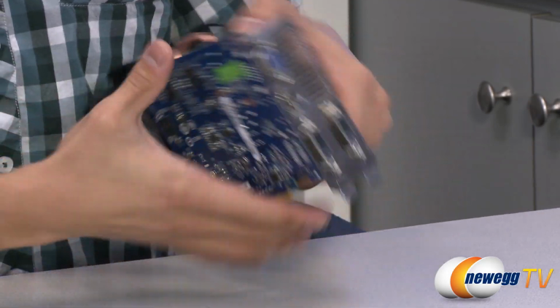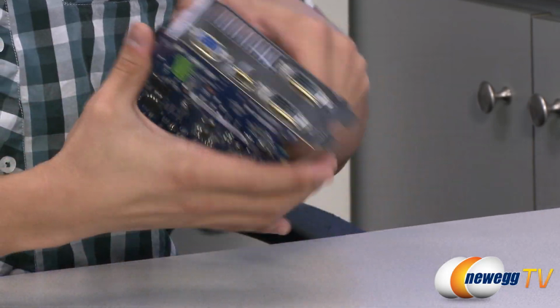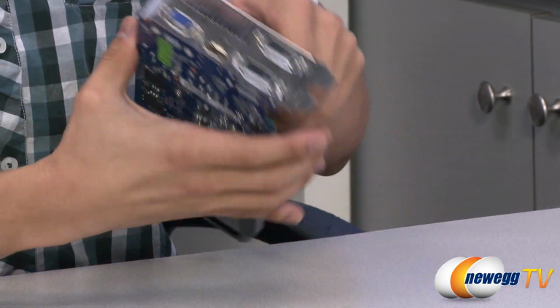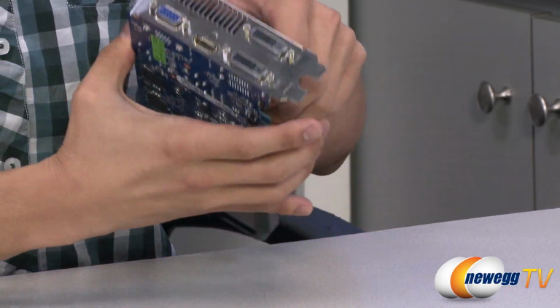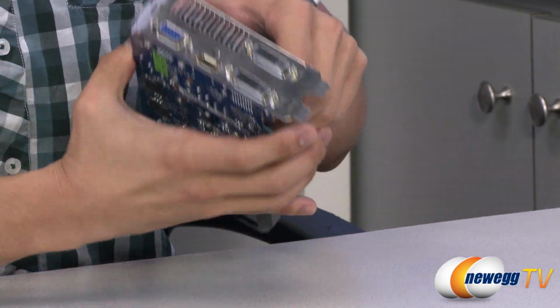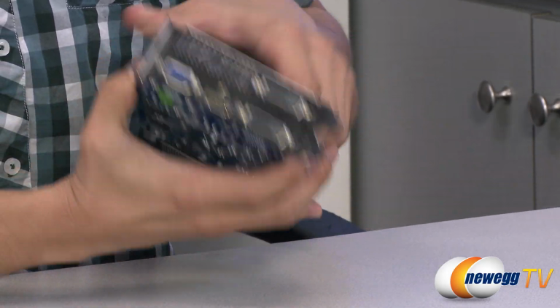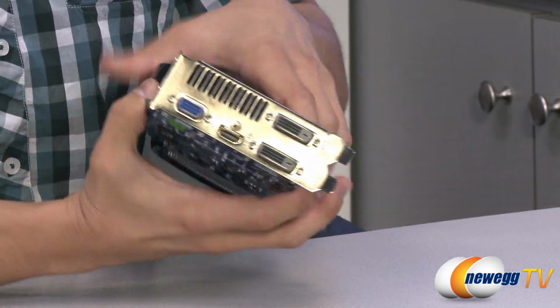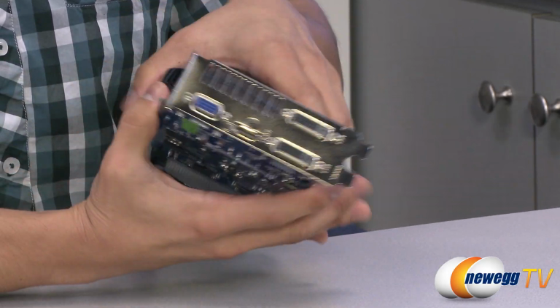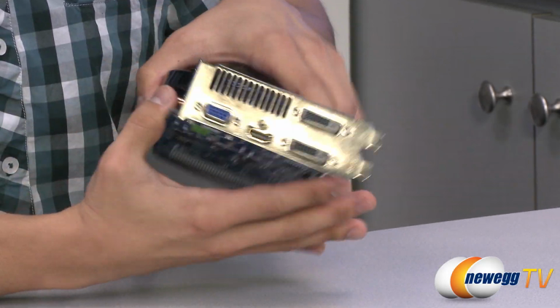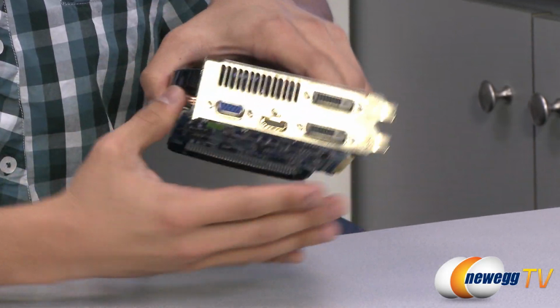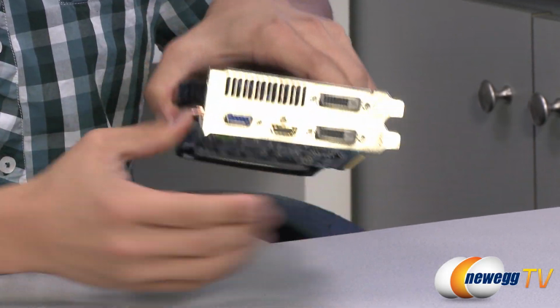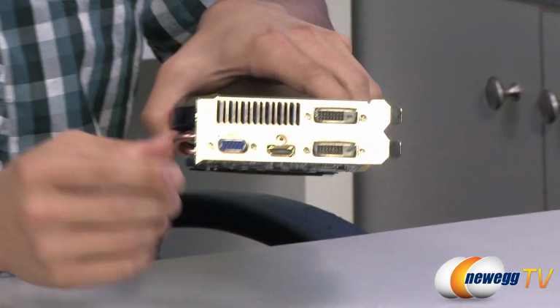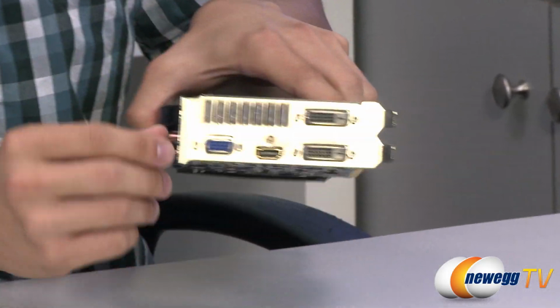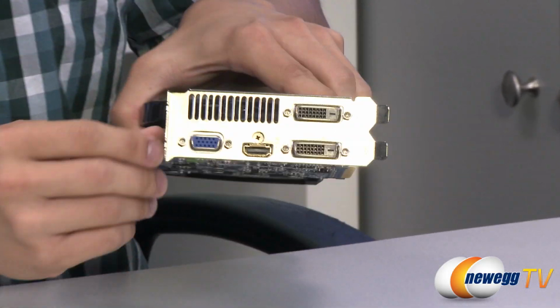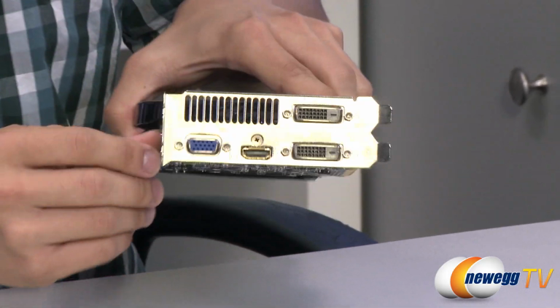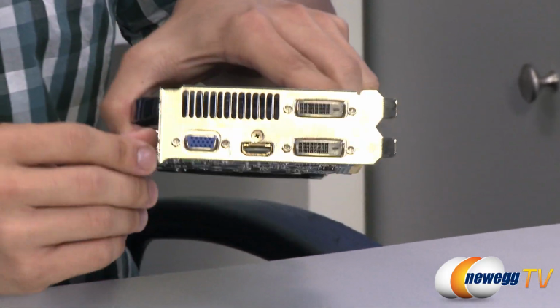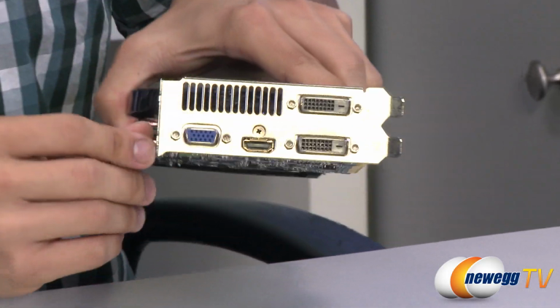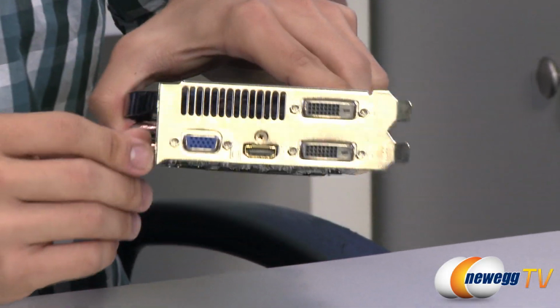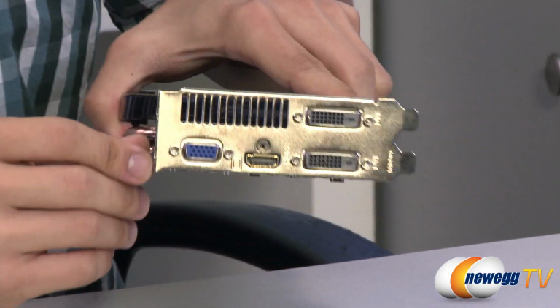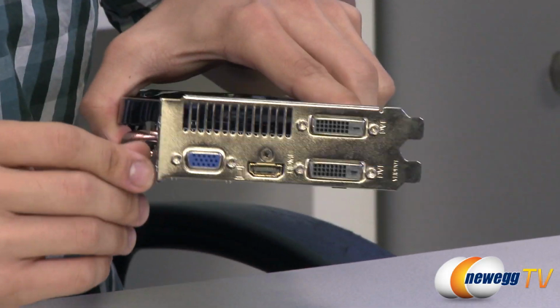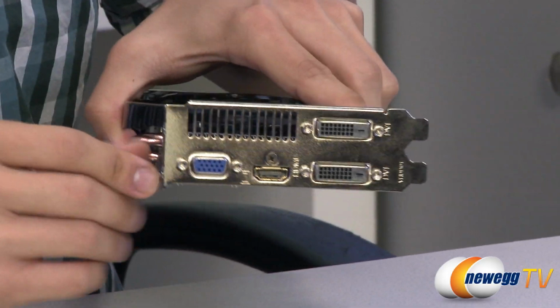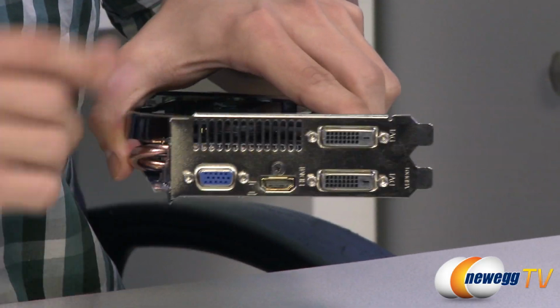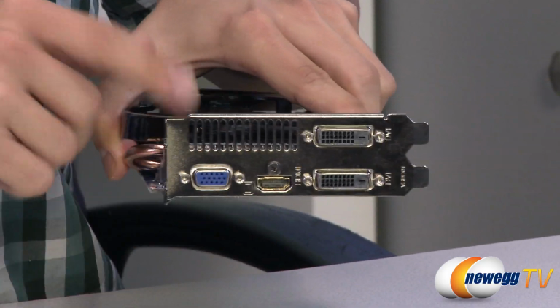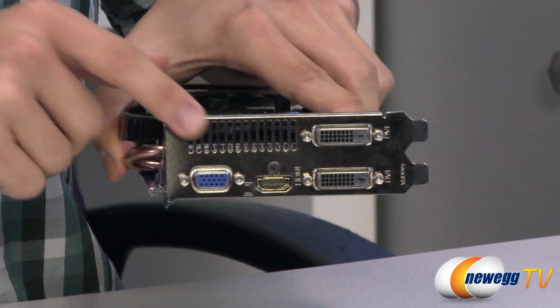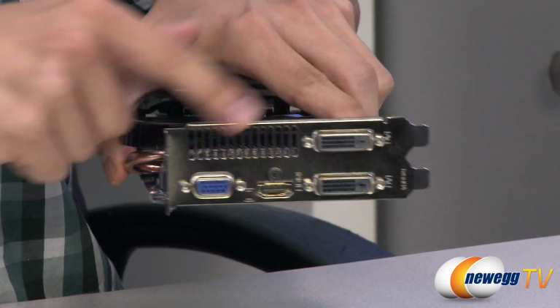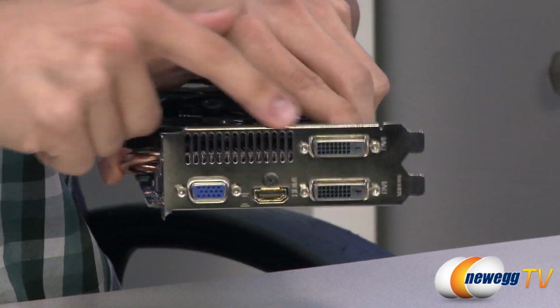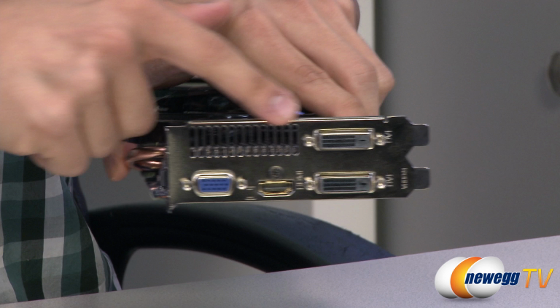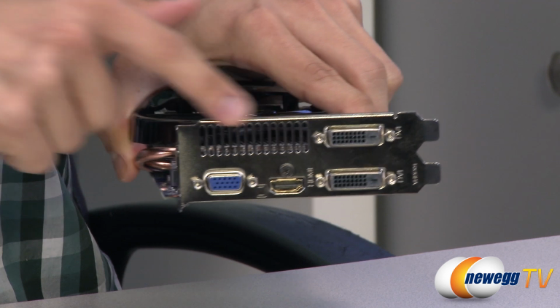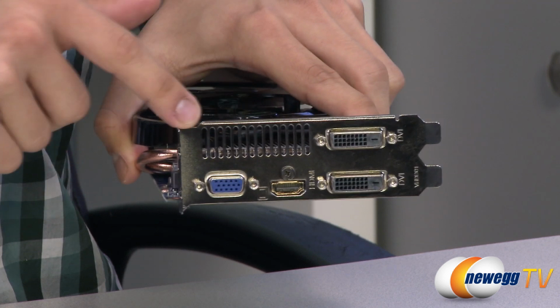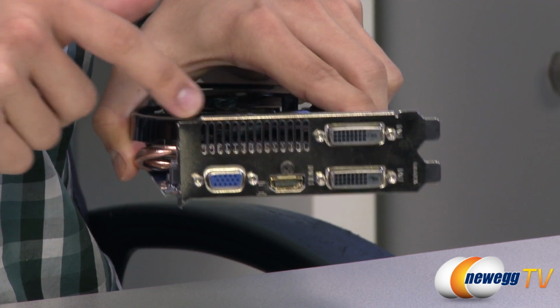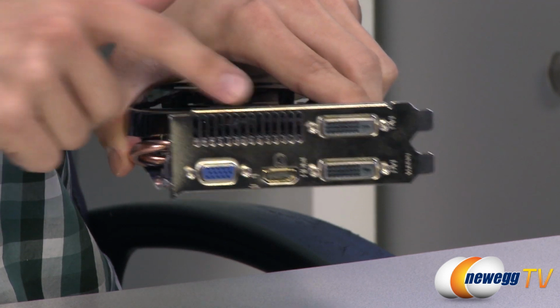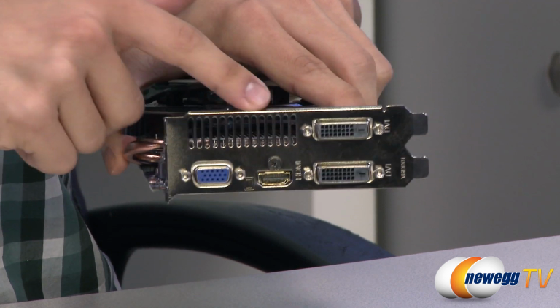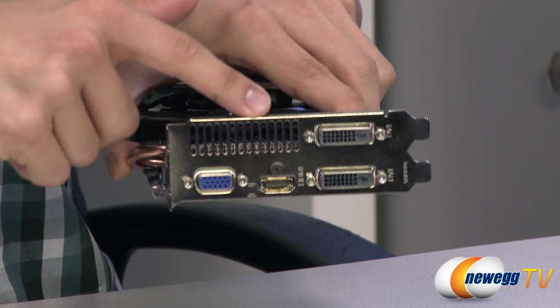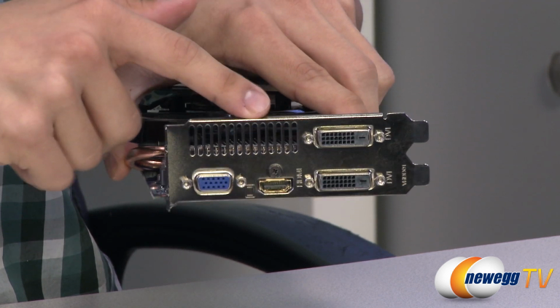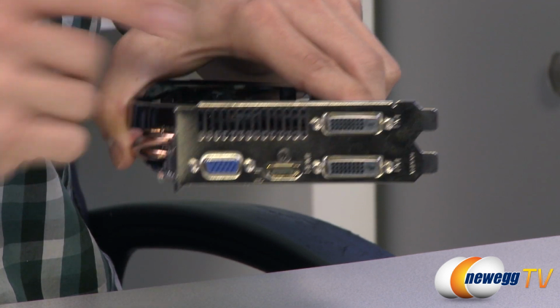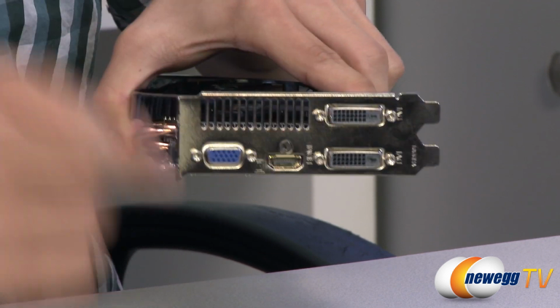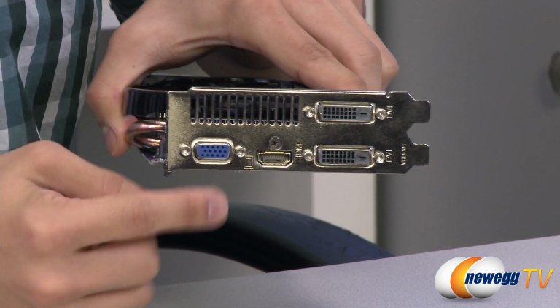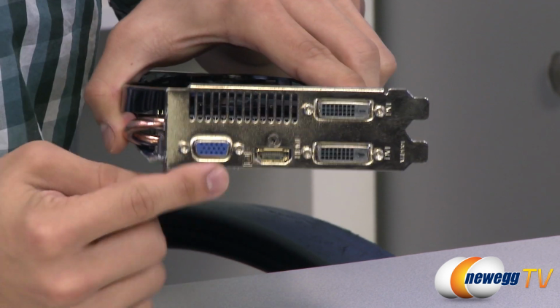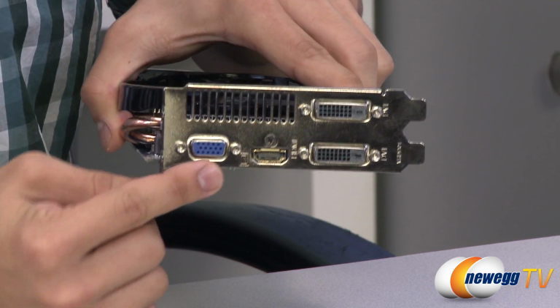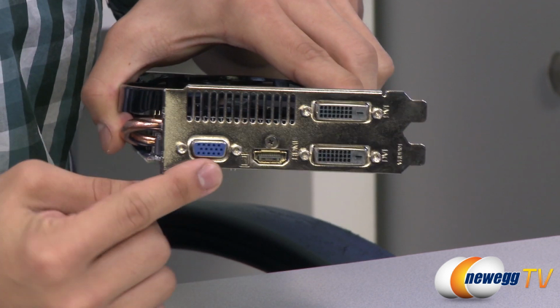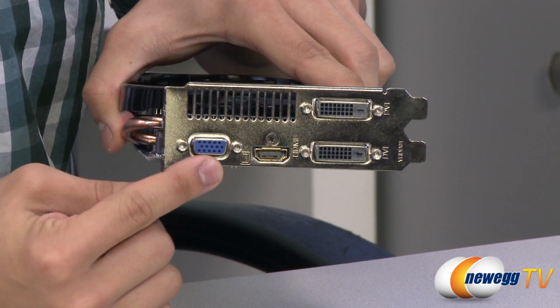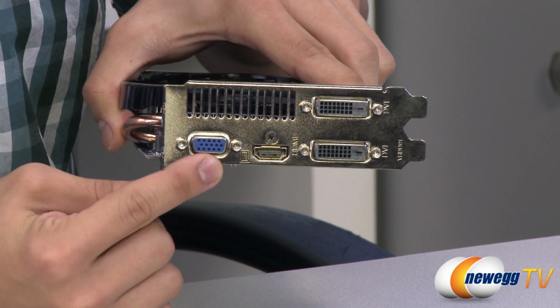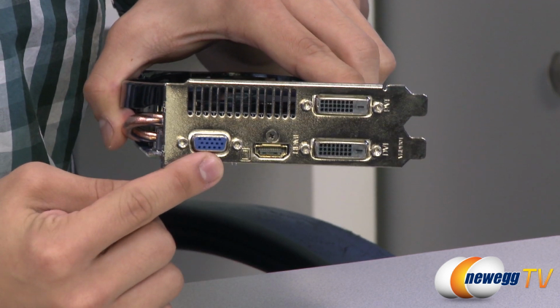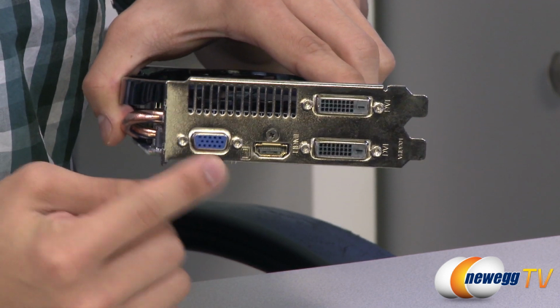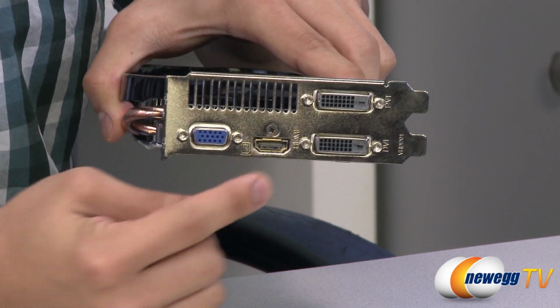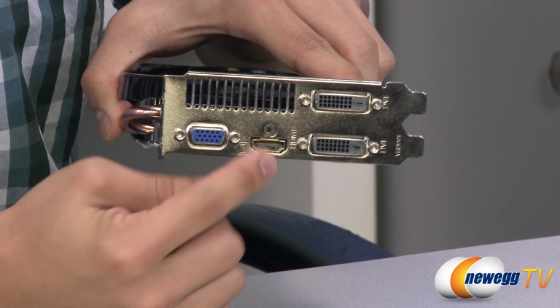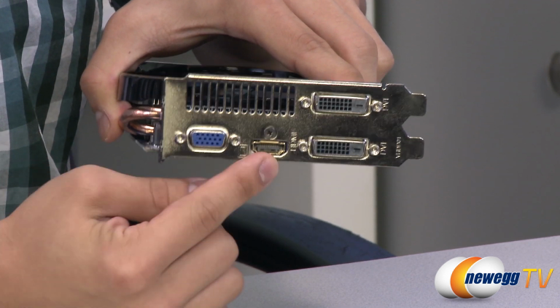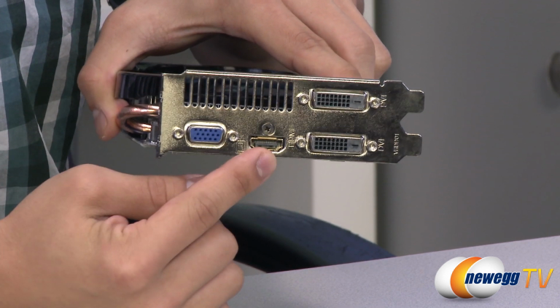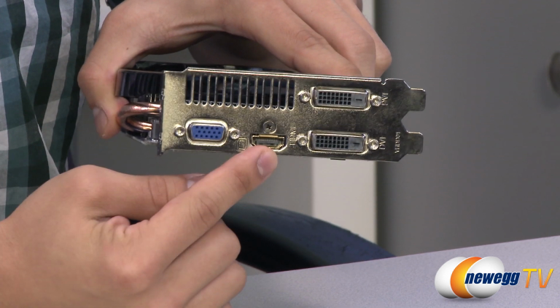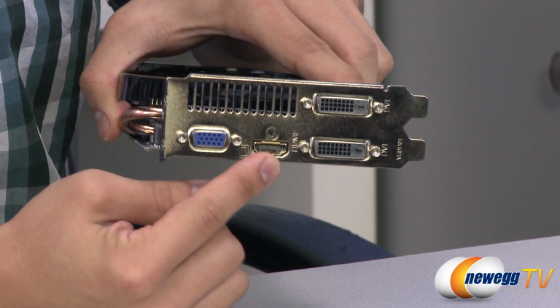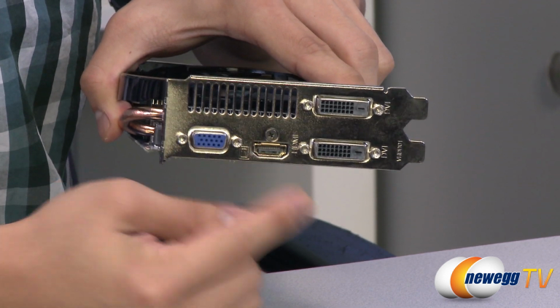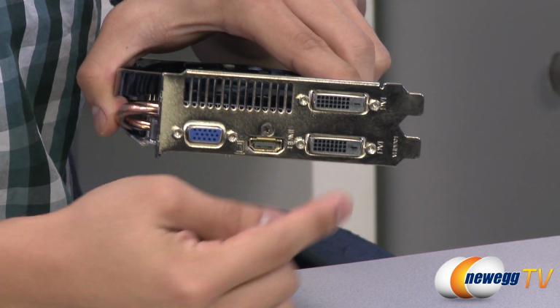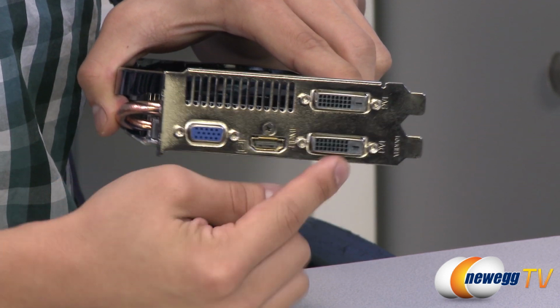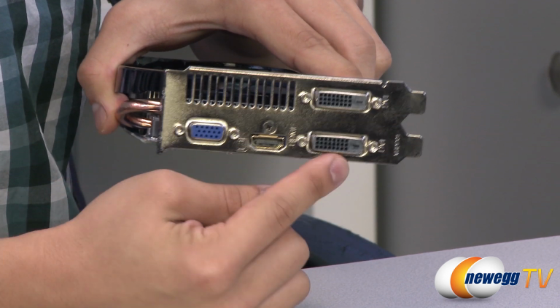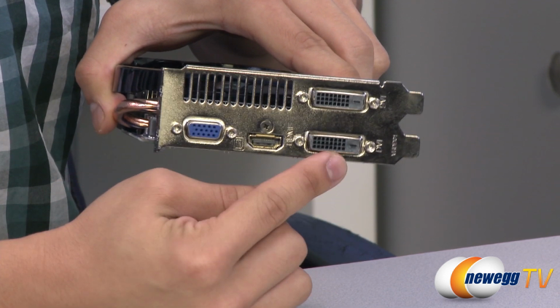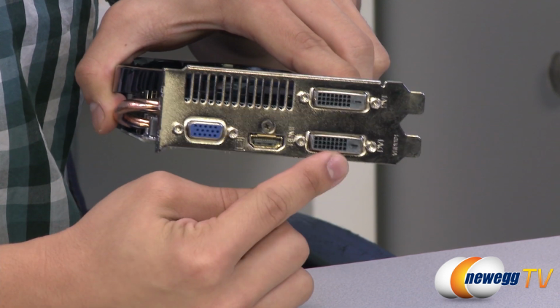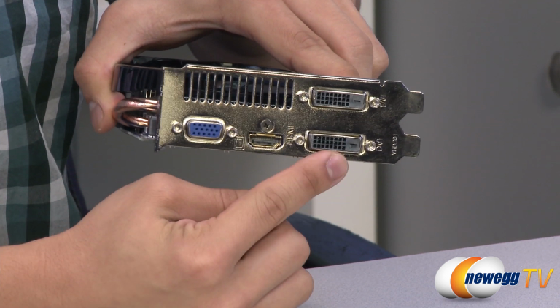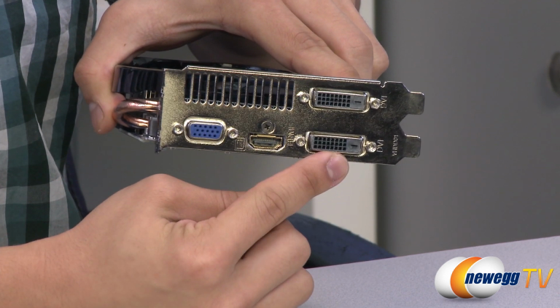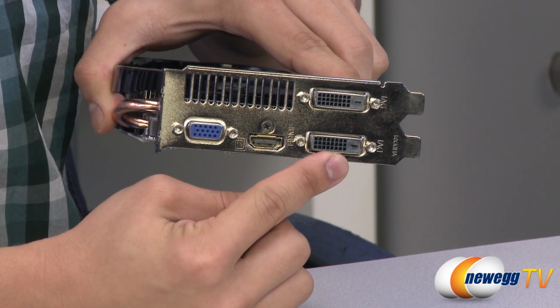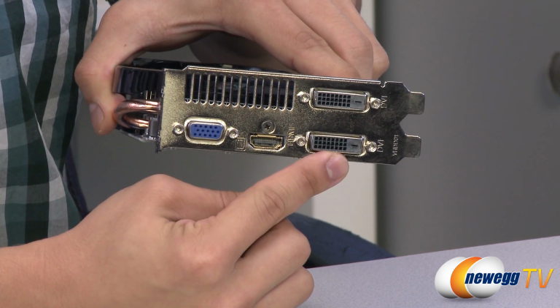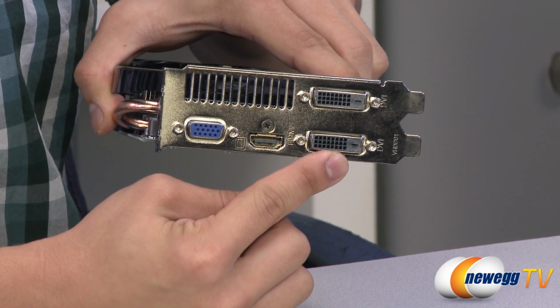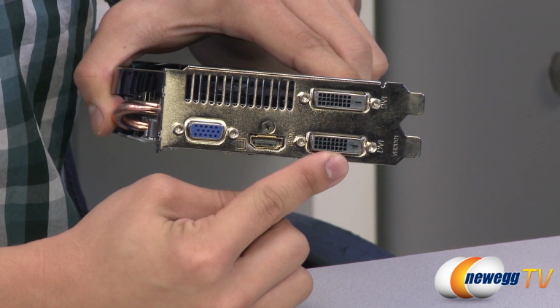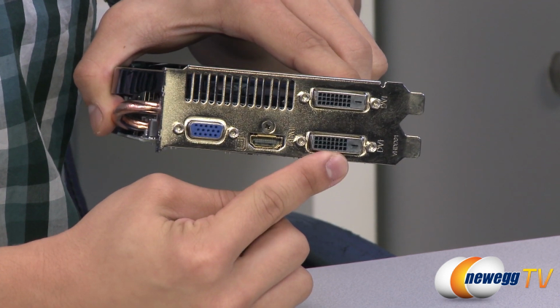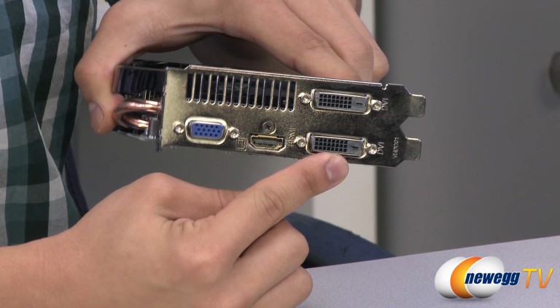Last but not least, we have your video outputs here. We've got some ventilation slits, and then you've got your VGA, HDMI, and two dual-link DVI outputs.